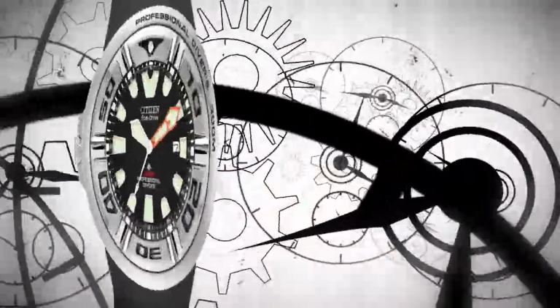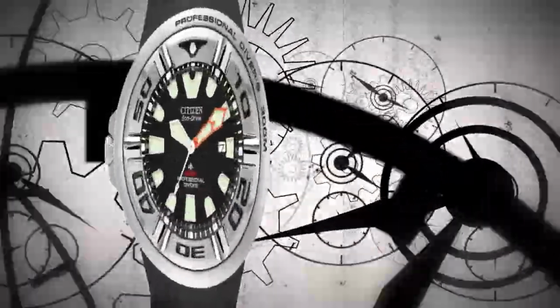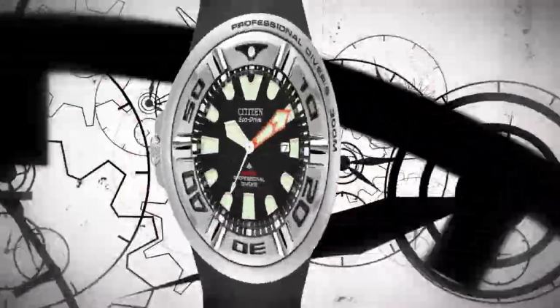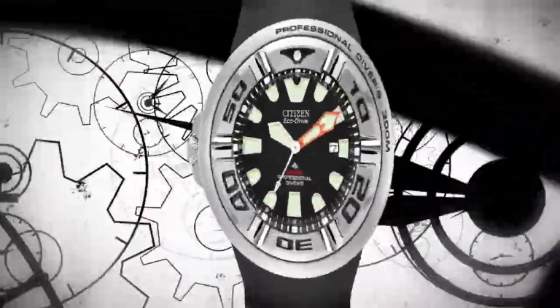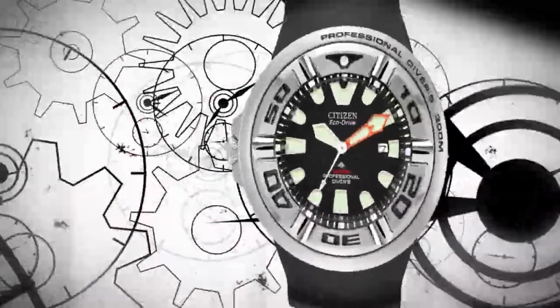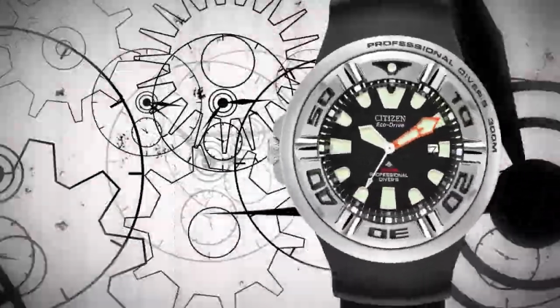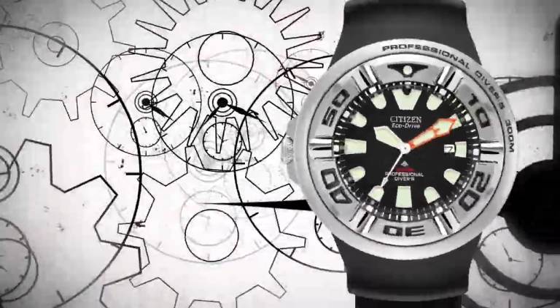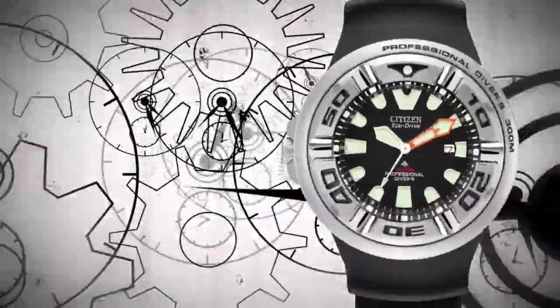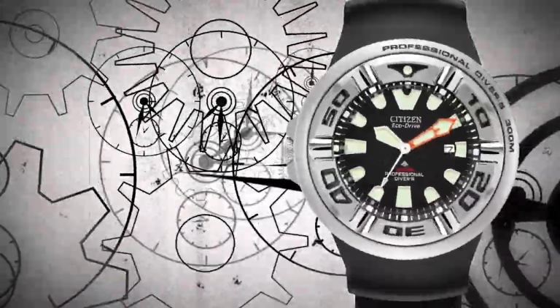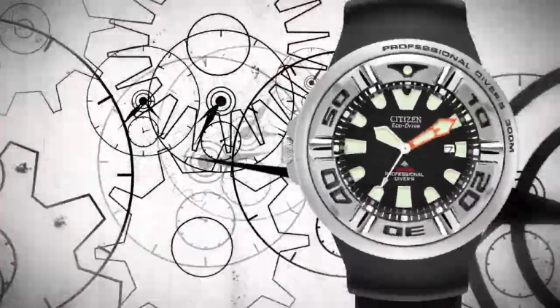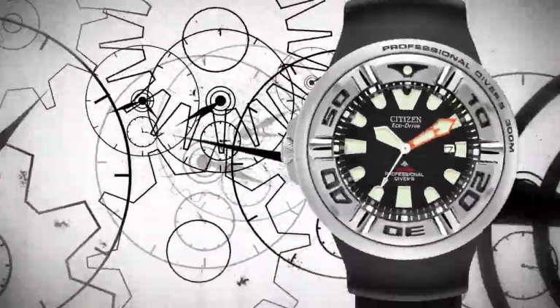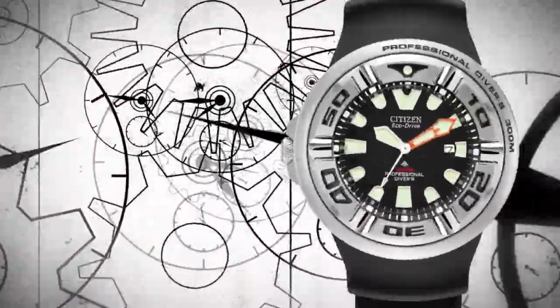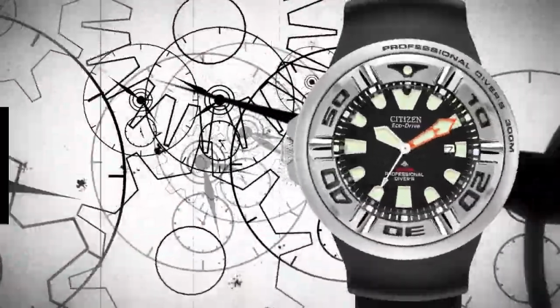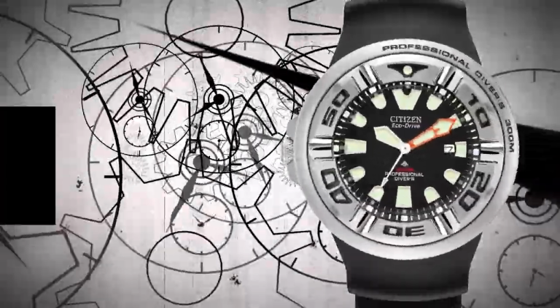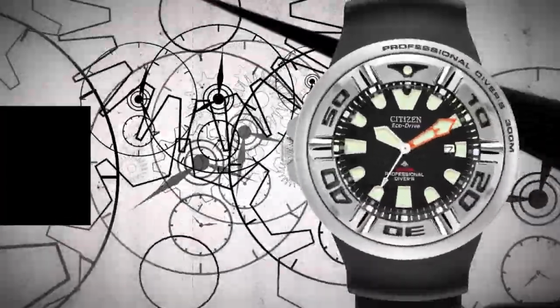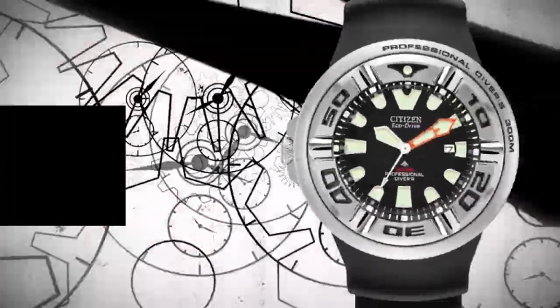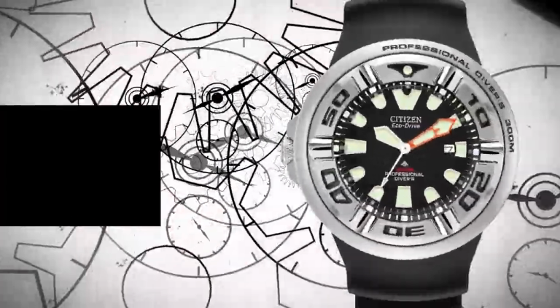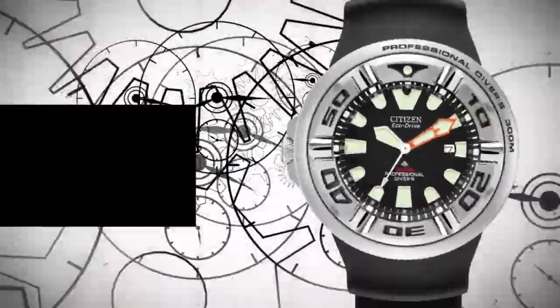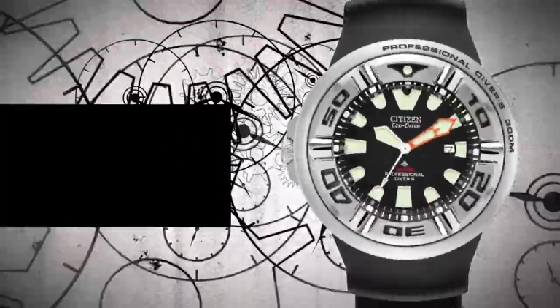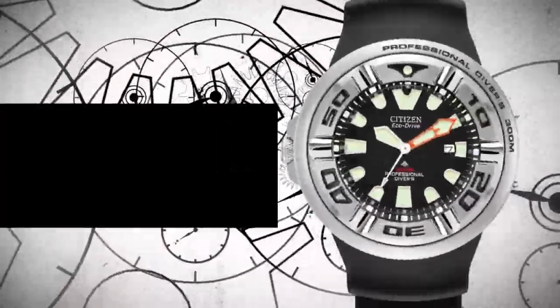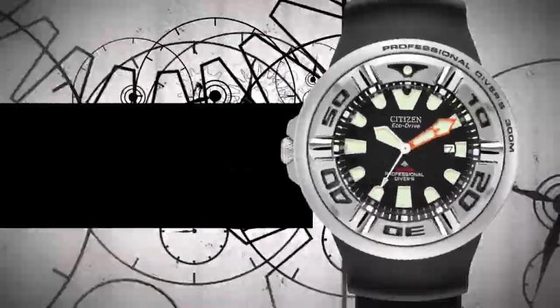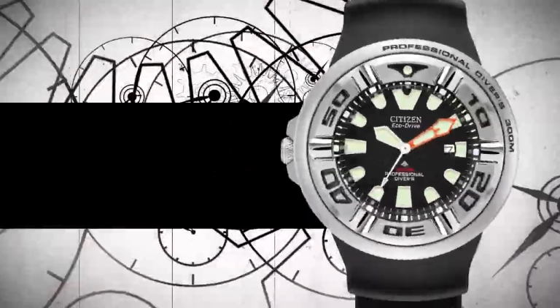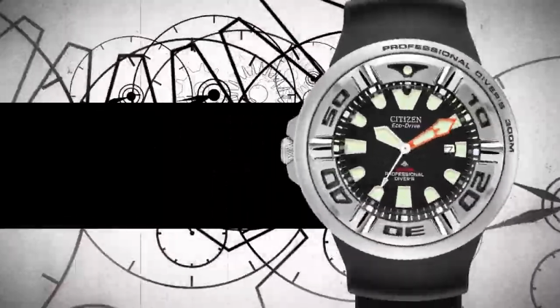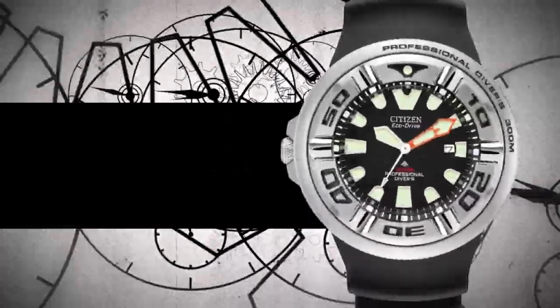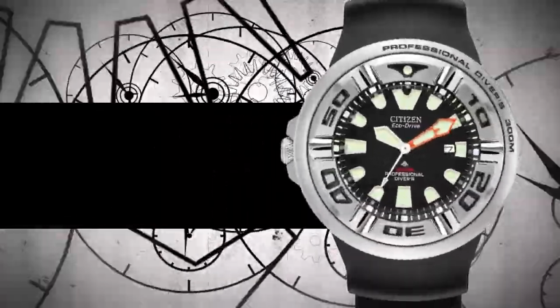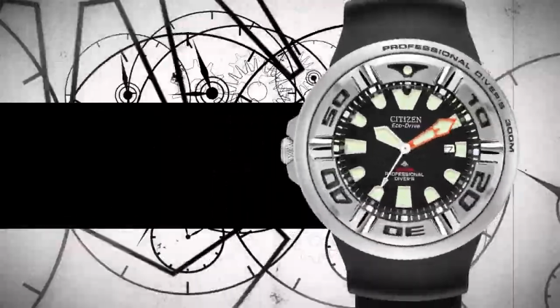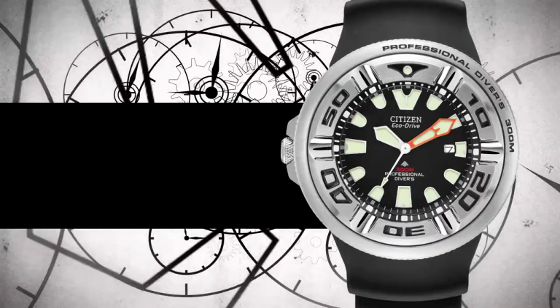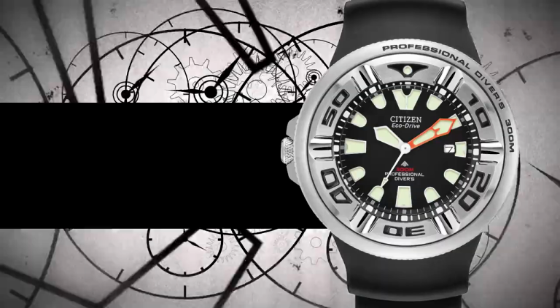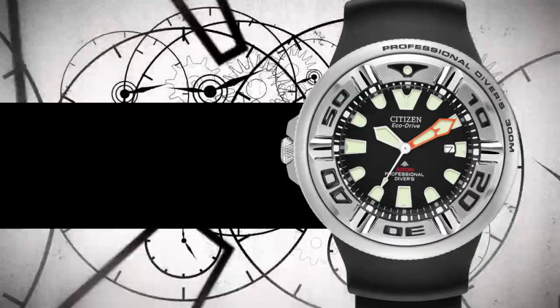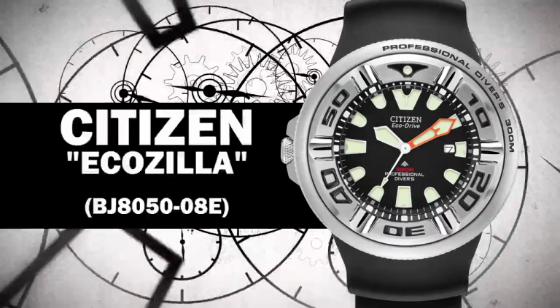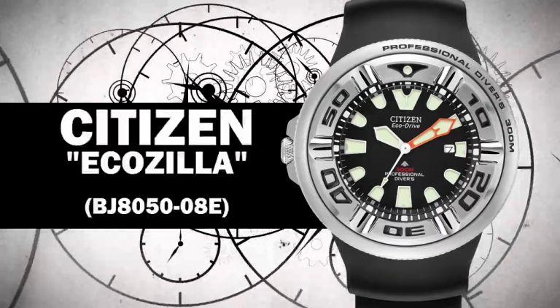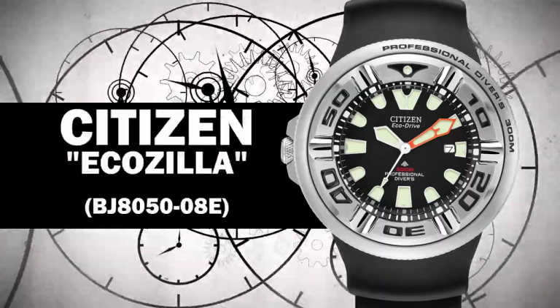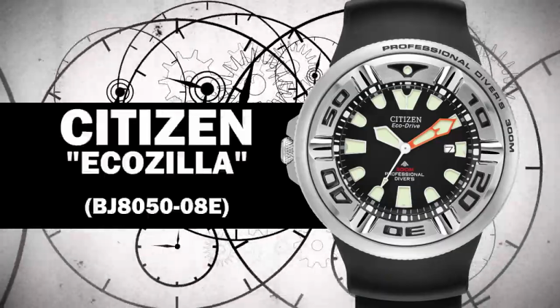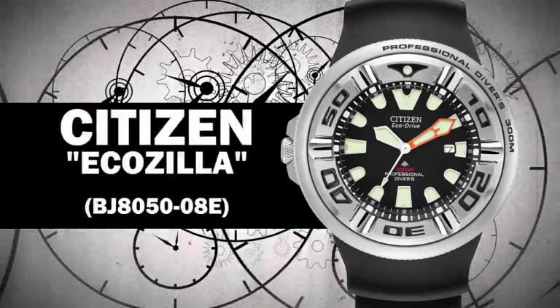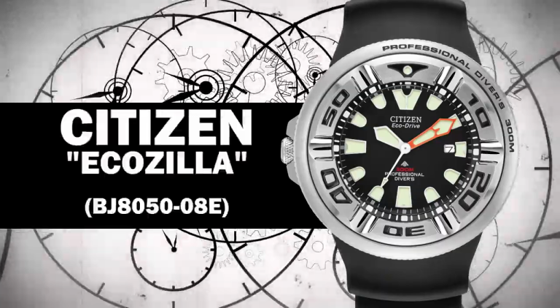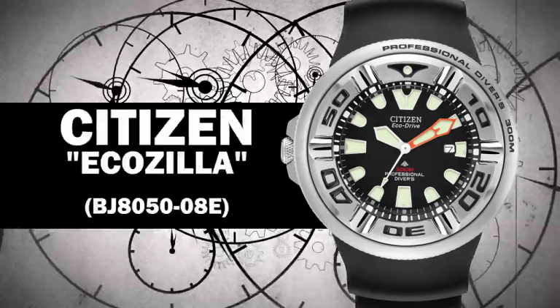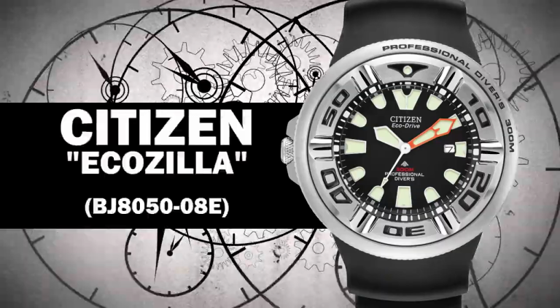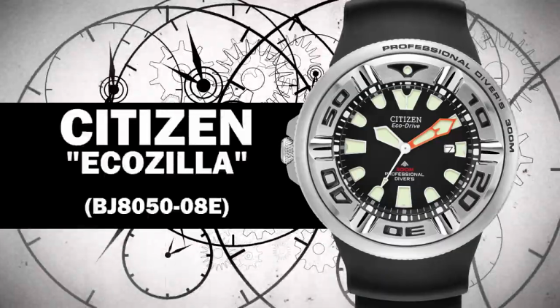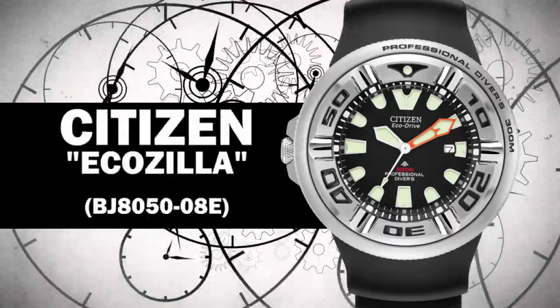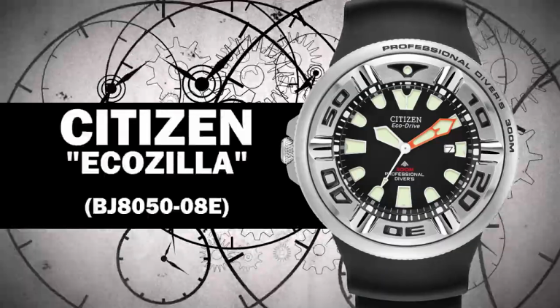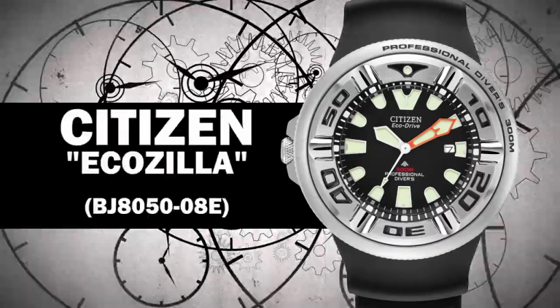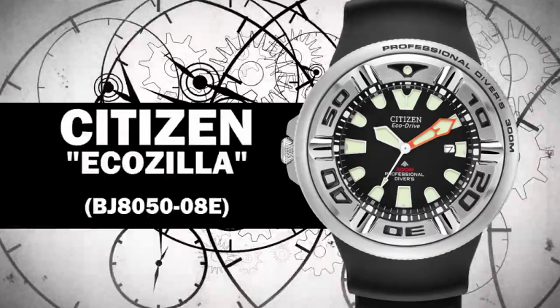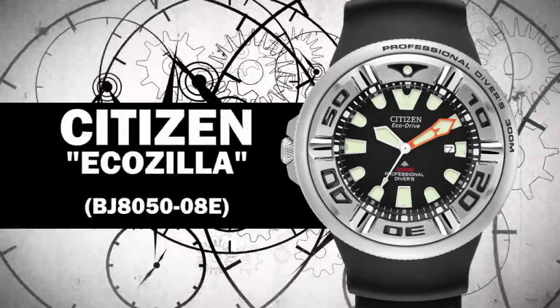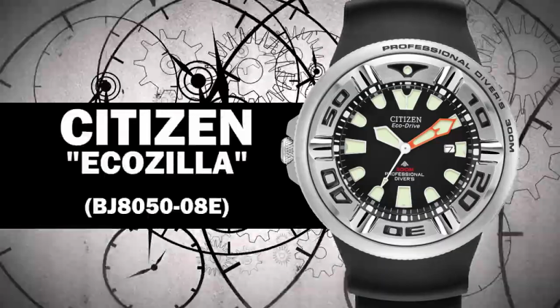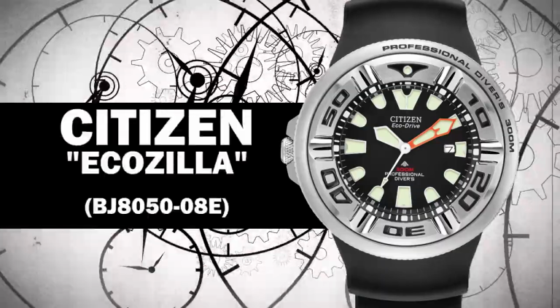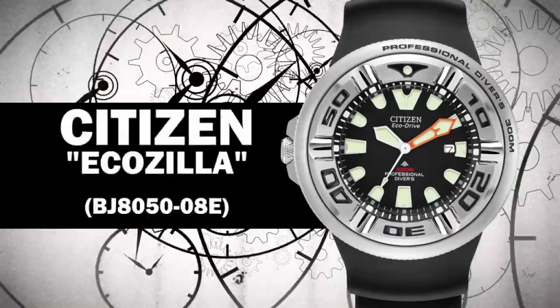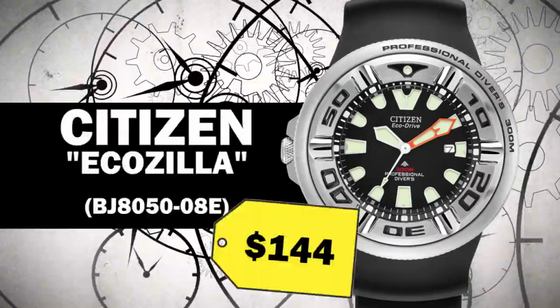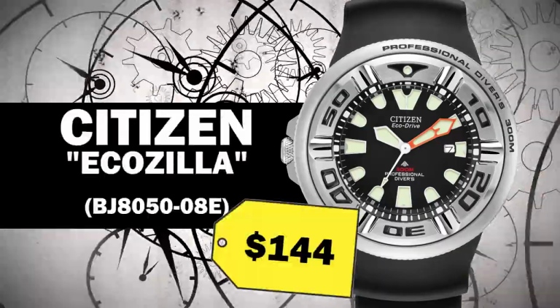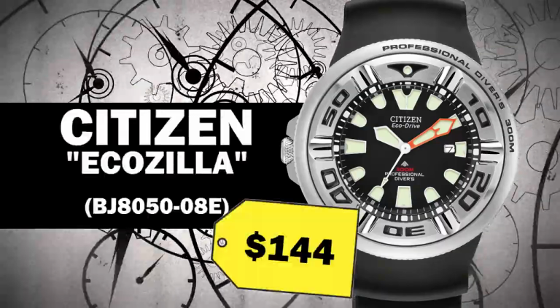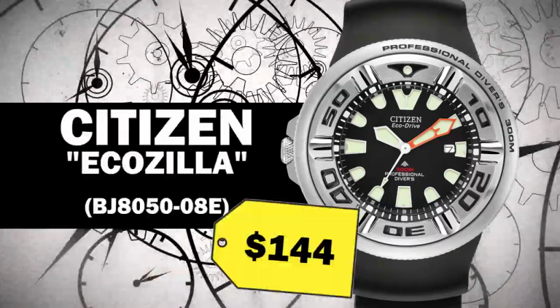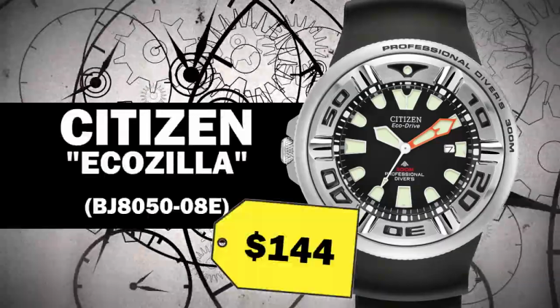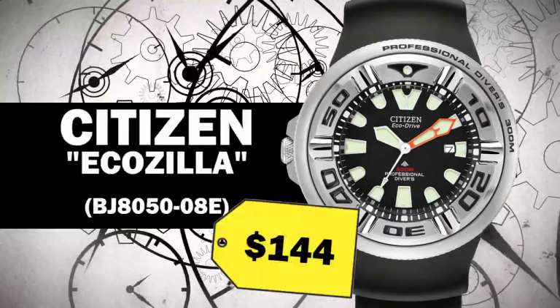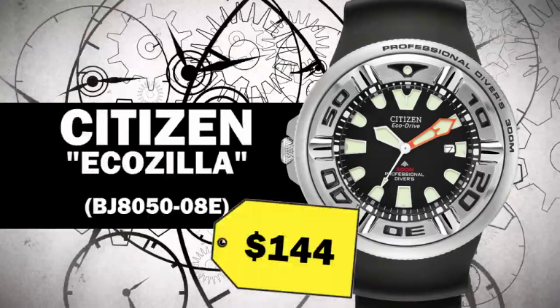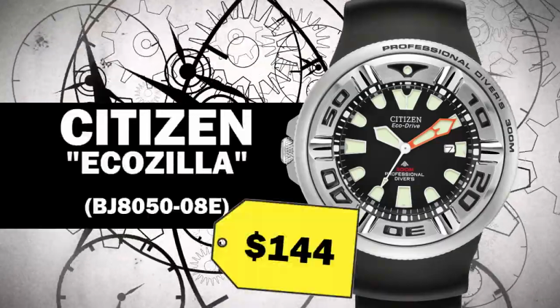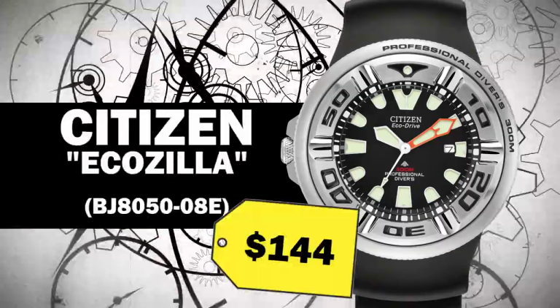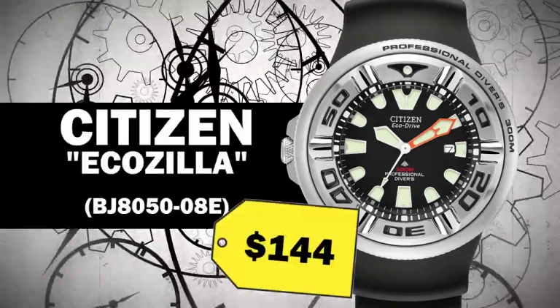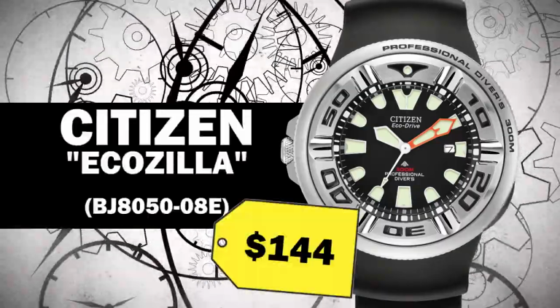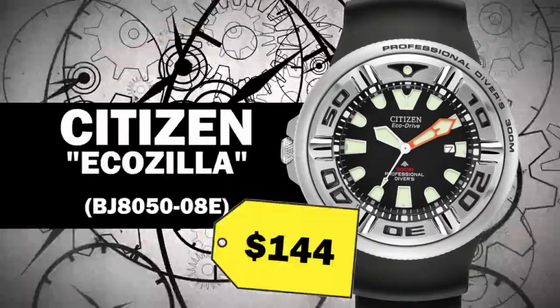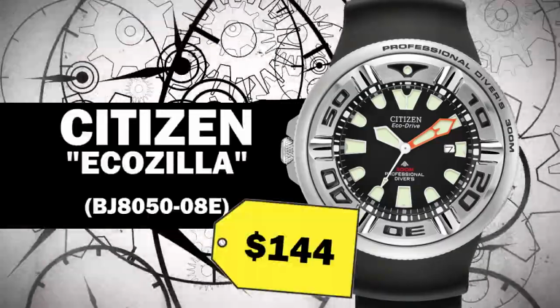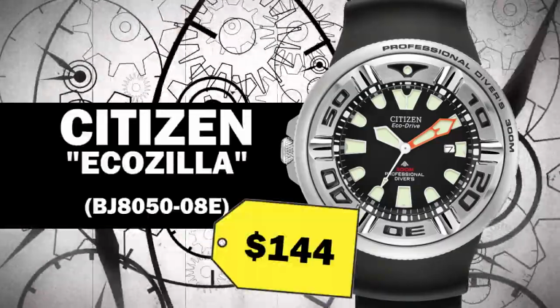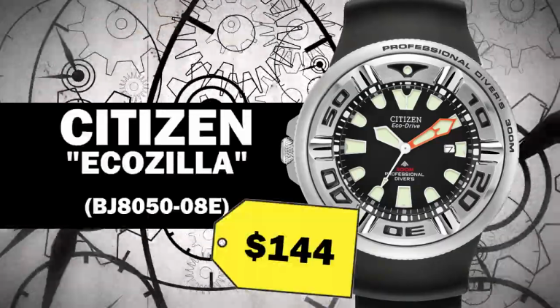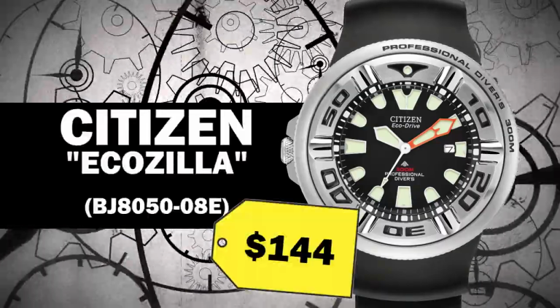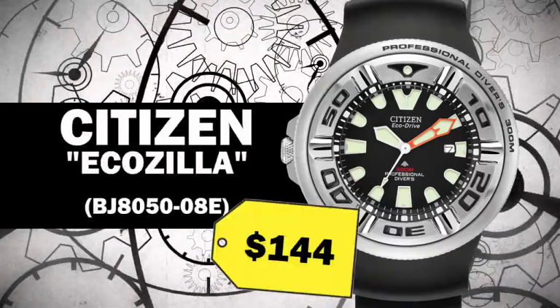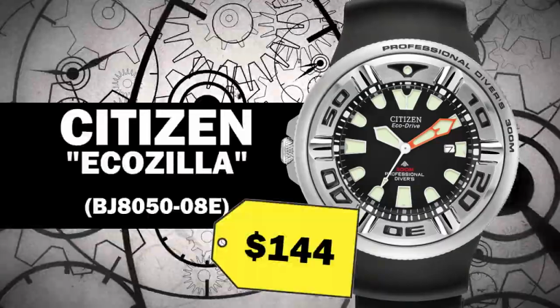Hey everybody! Today I look at a Citizen Diver I got on Black Friday for only $144.